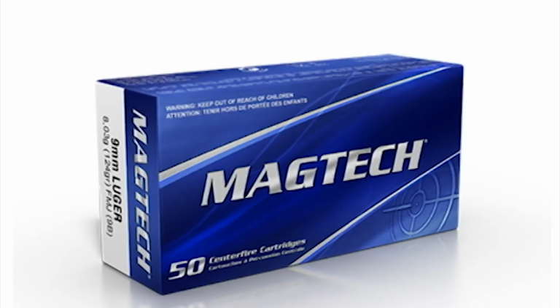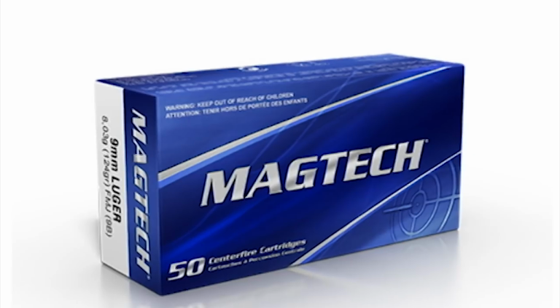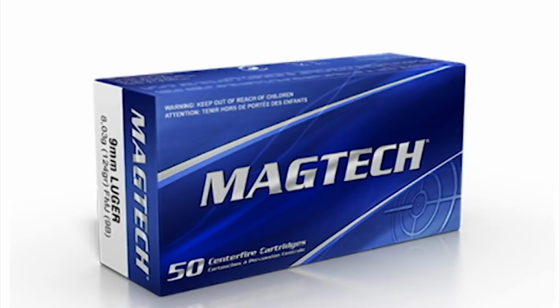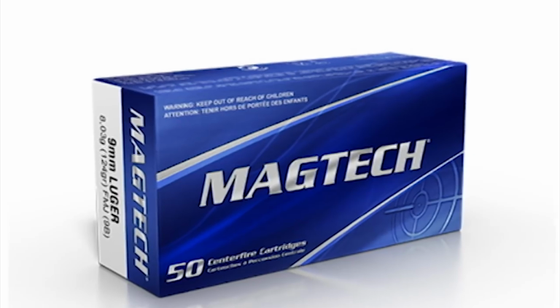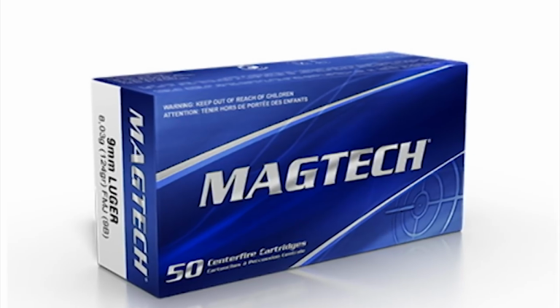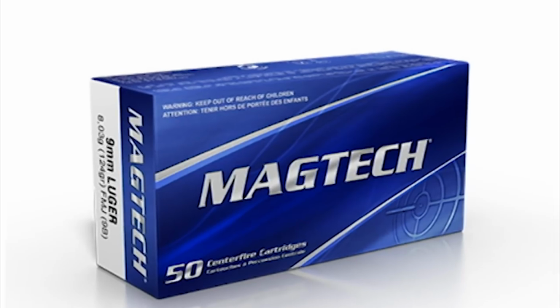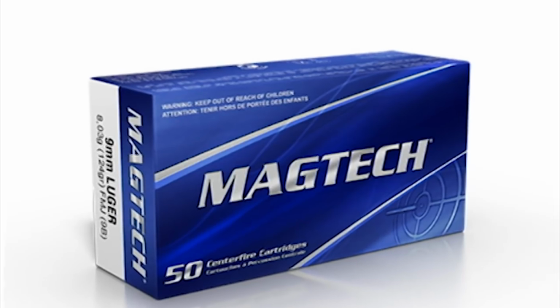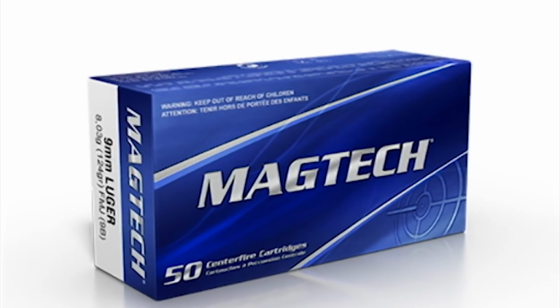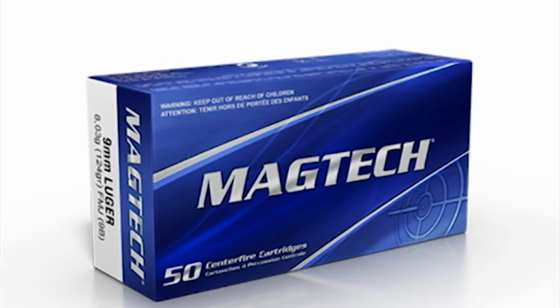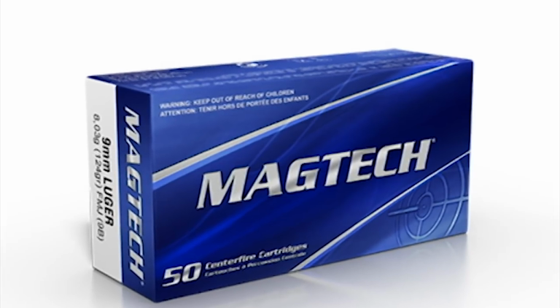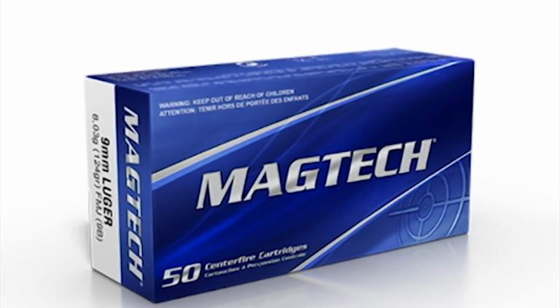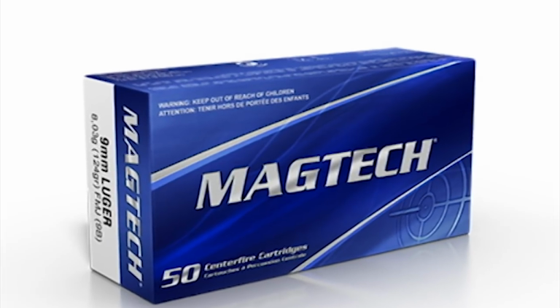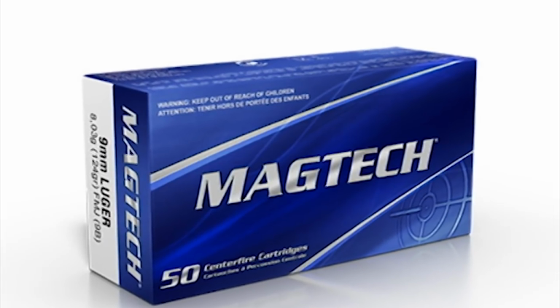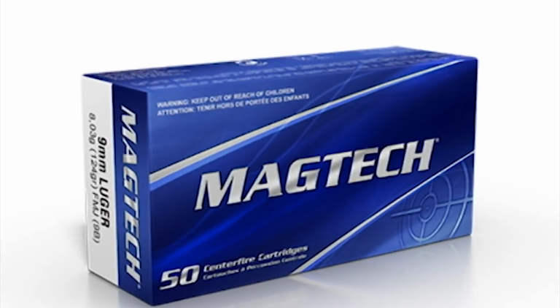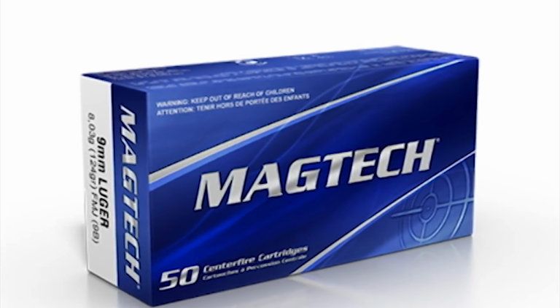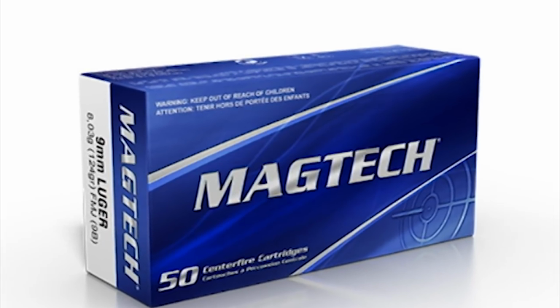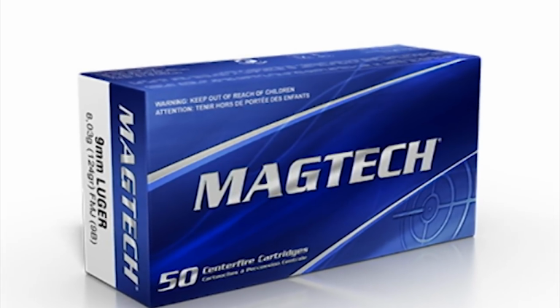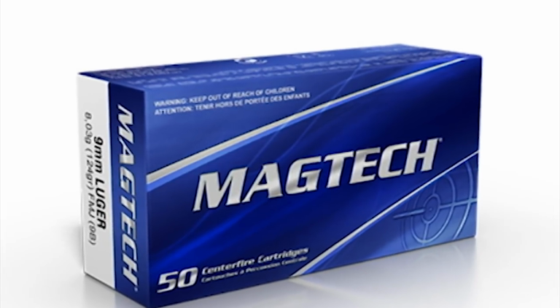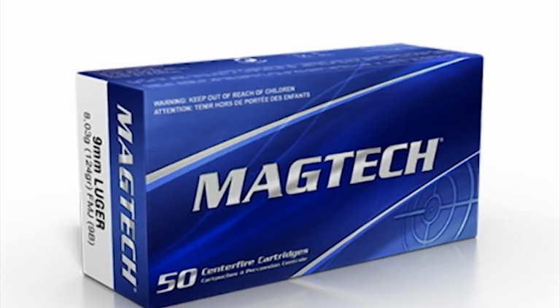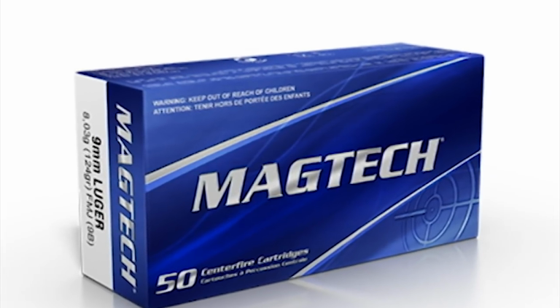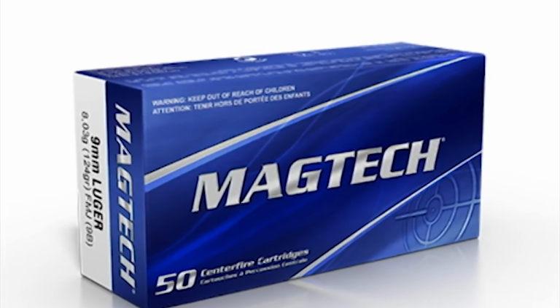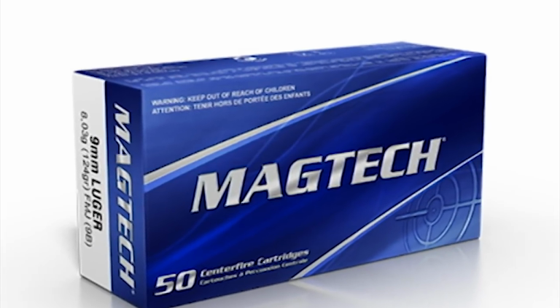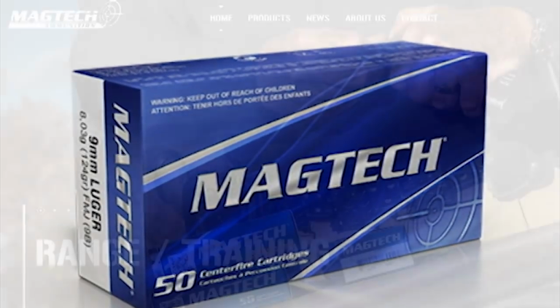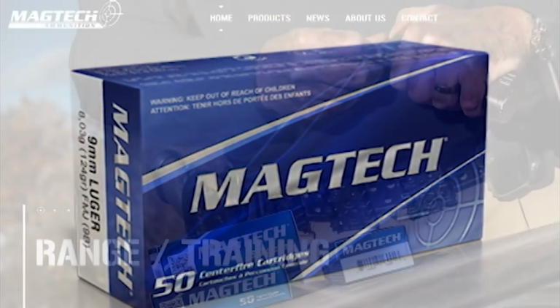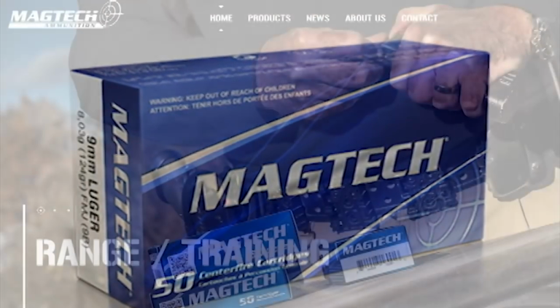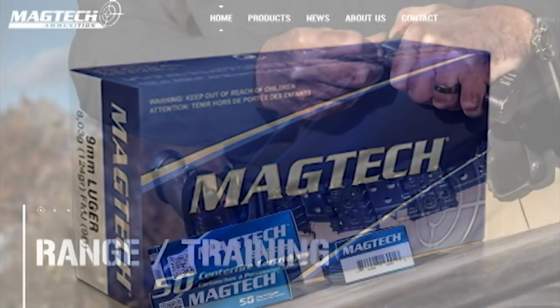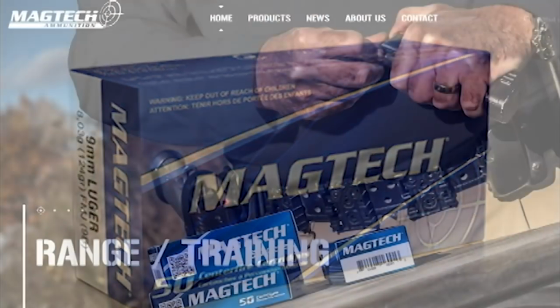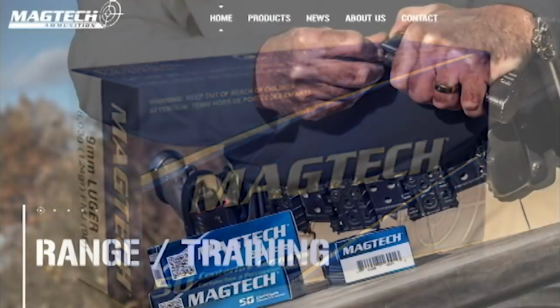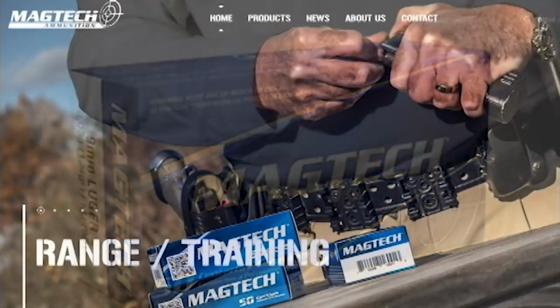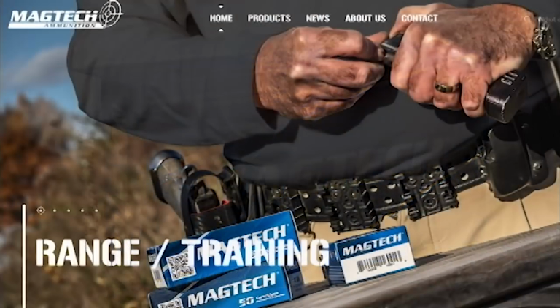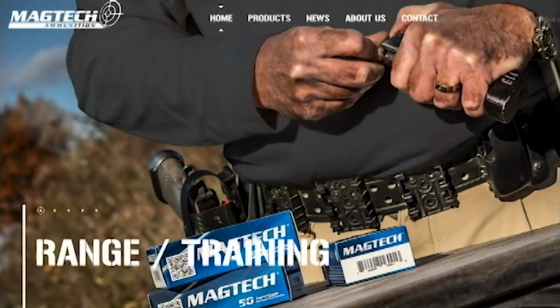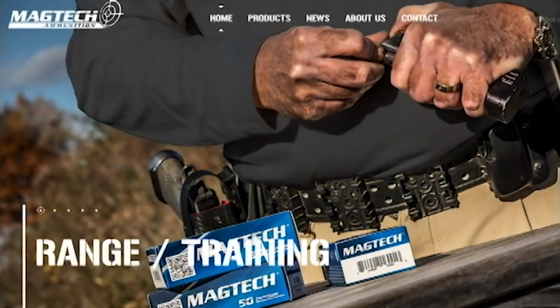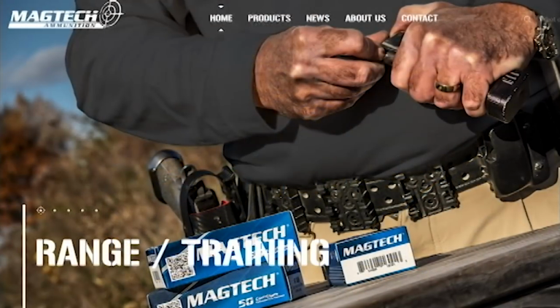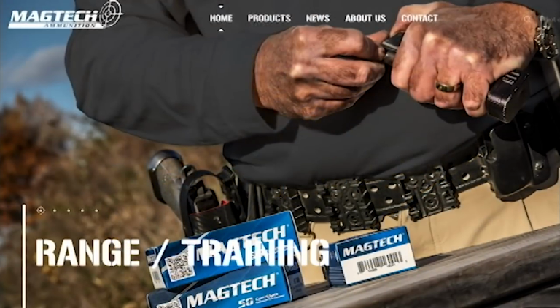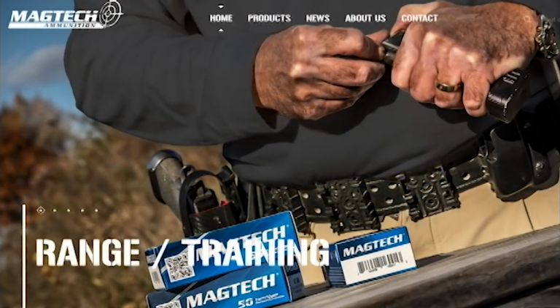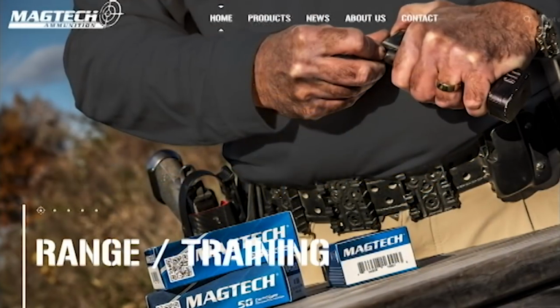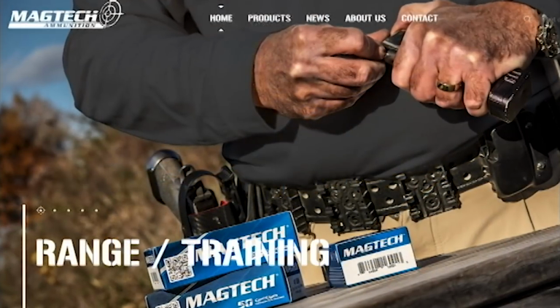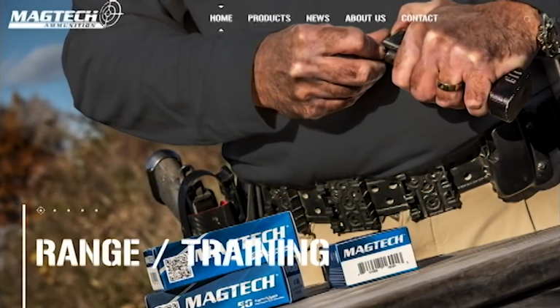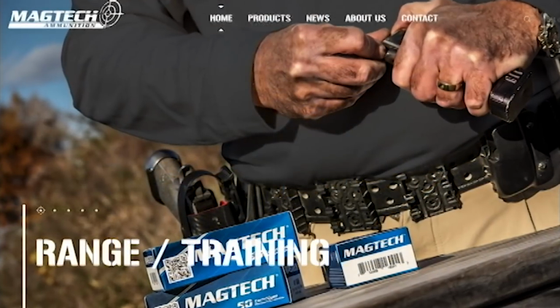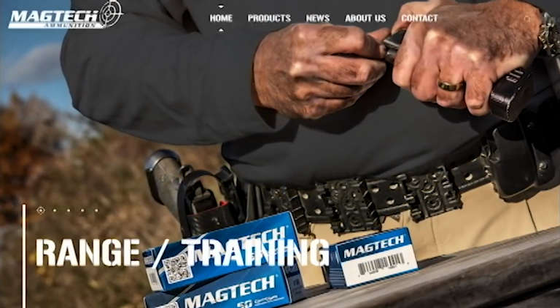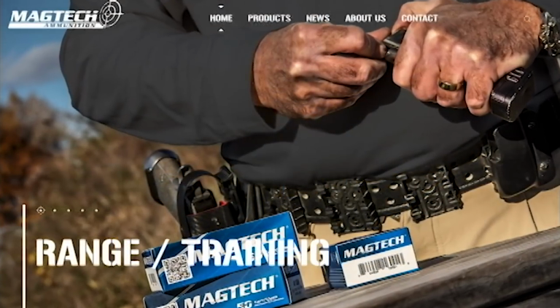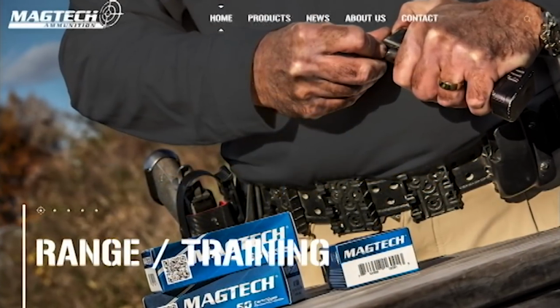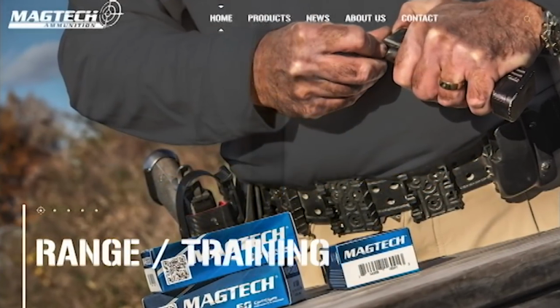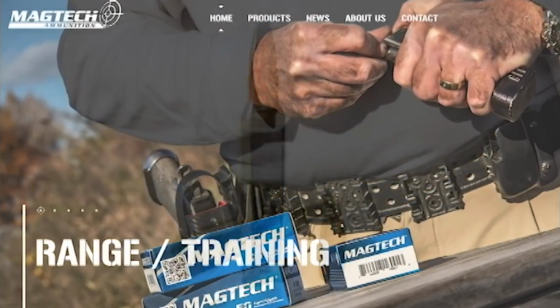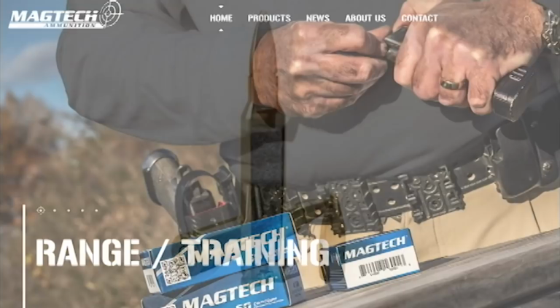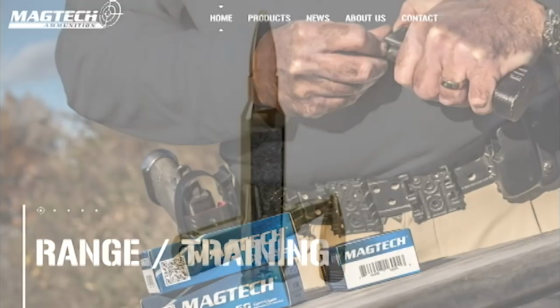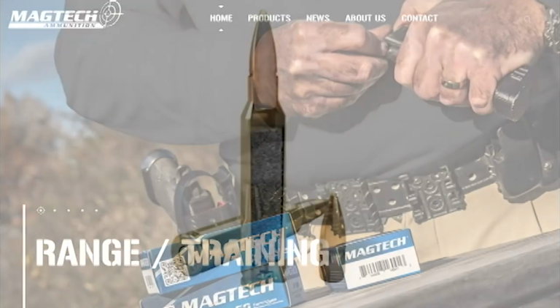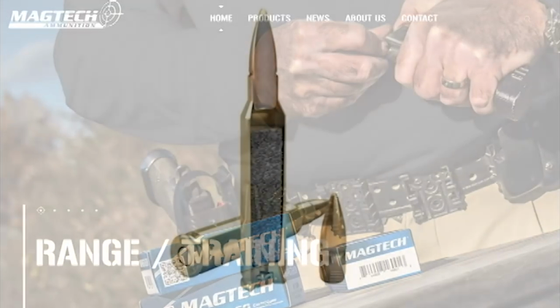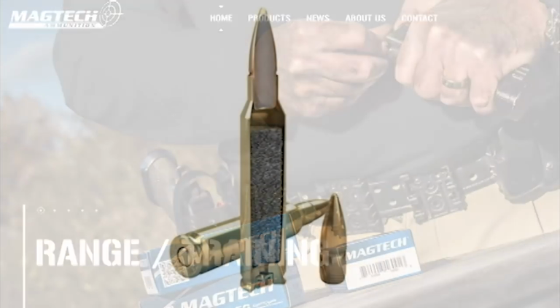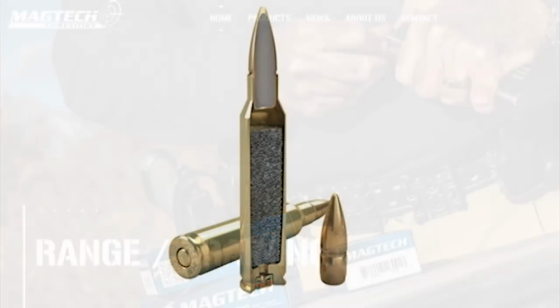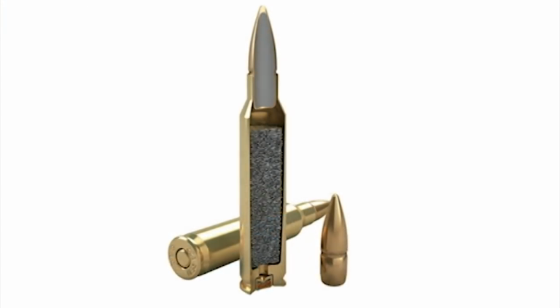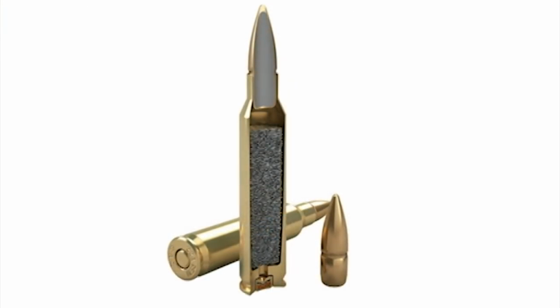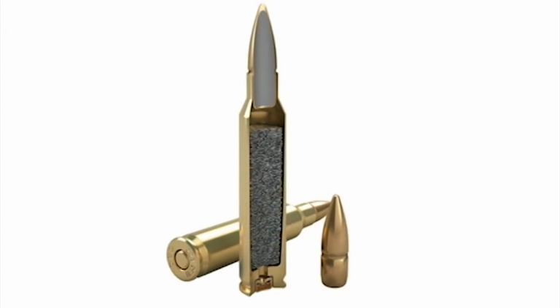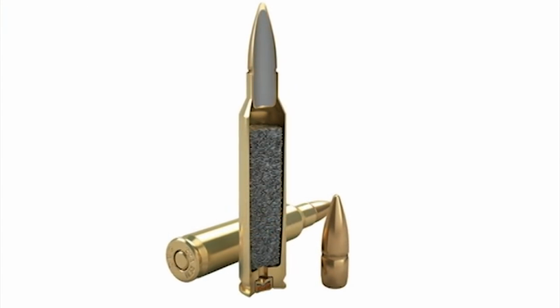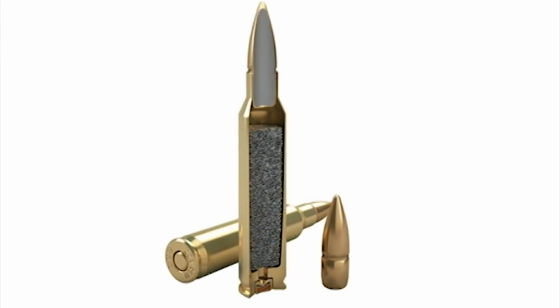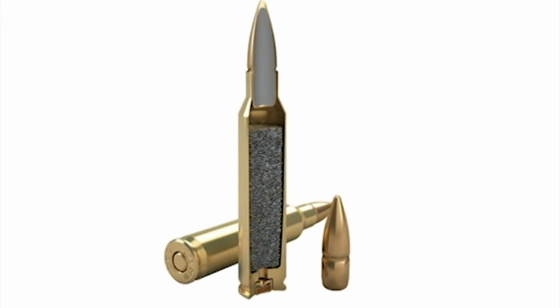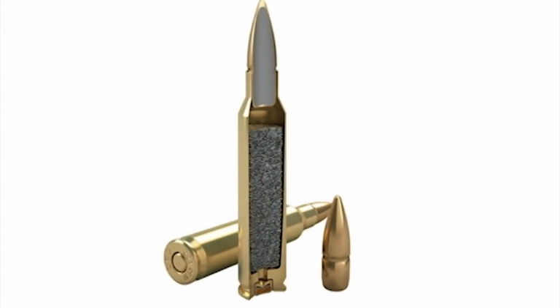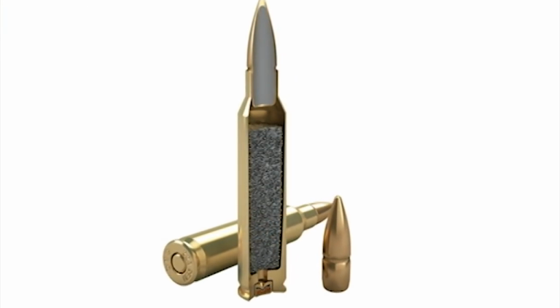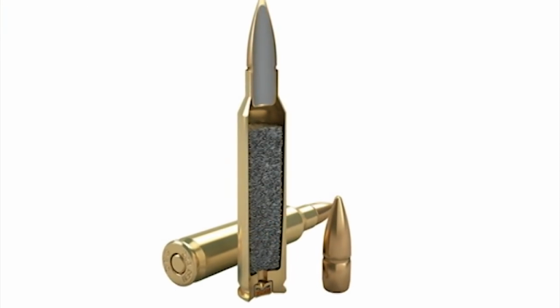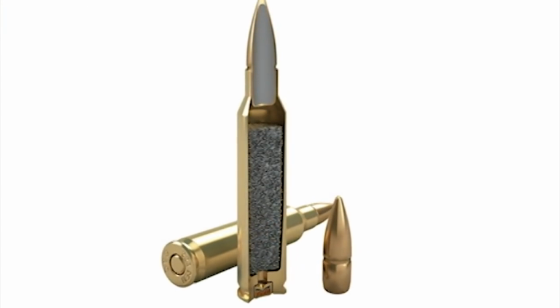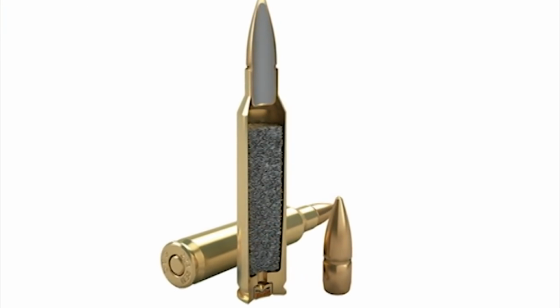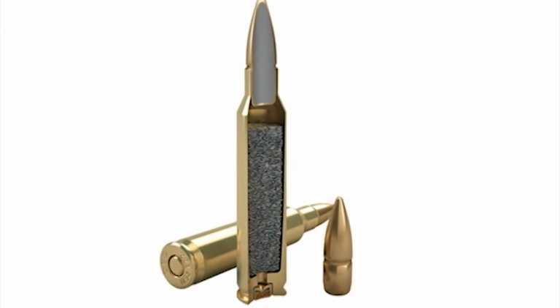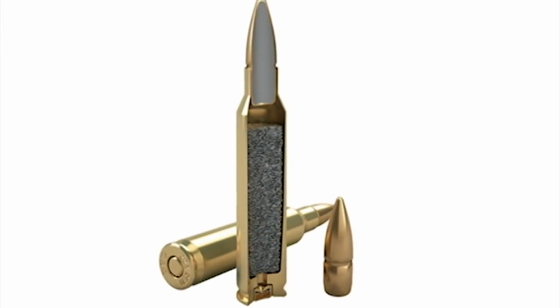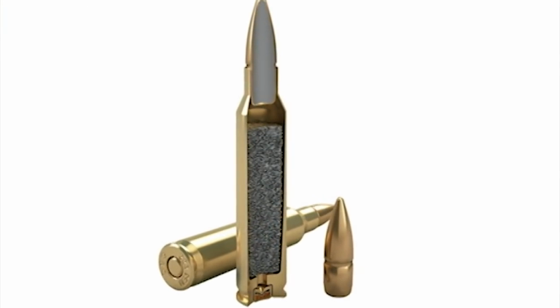Today's video is brought to you thanks to Magtech Ammunition, the official ammunition supplier for all range activities of Active Self-Protection.